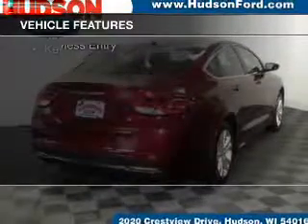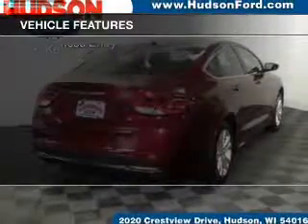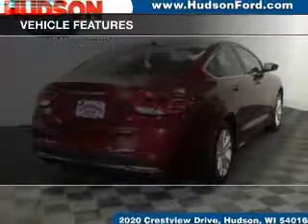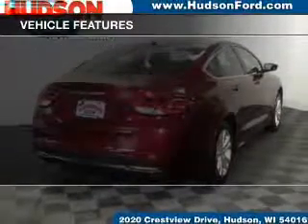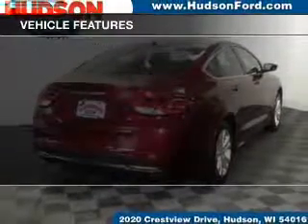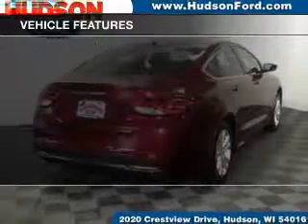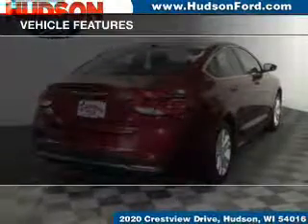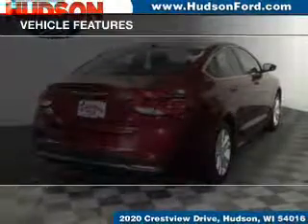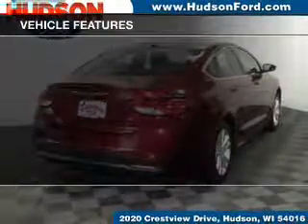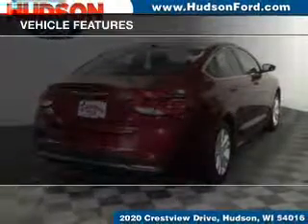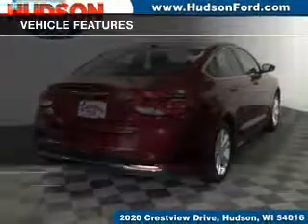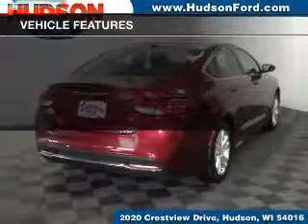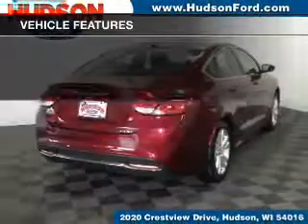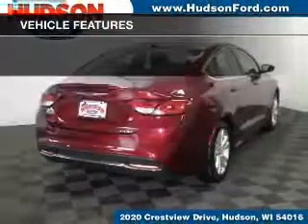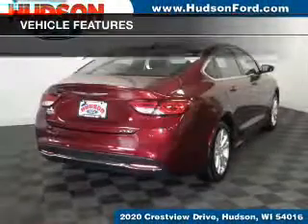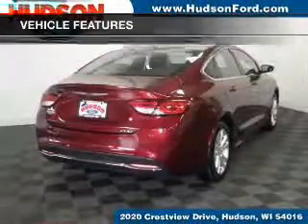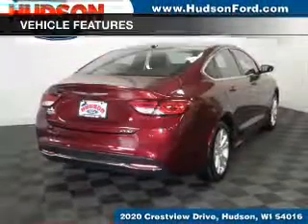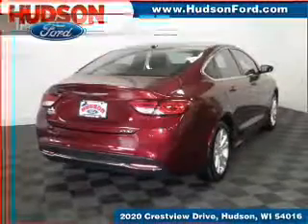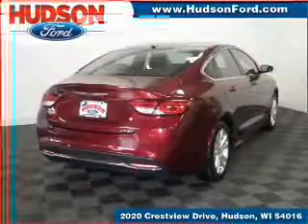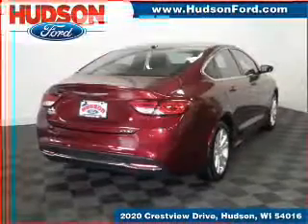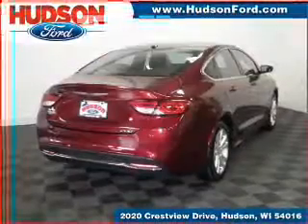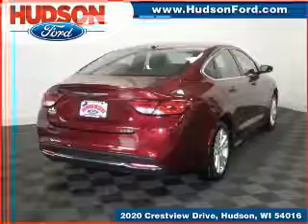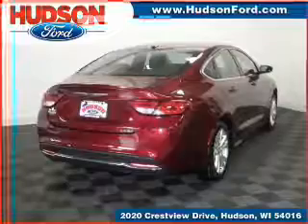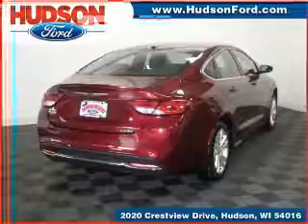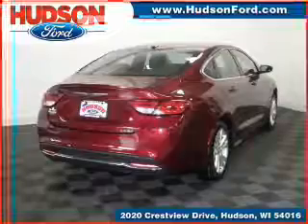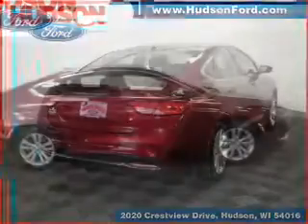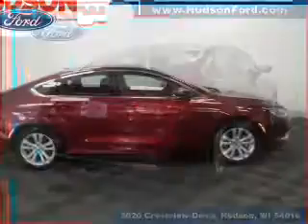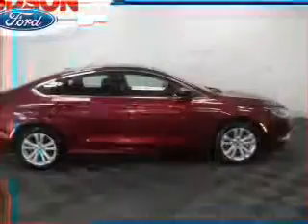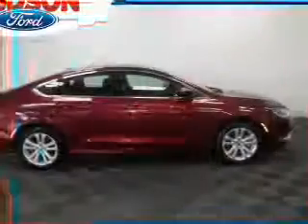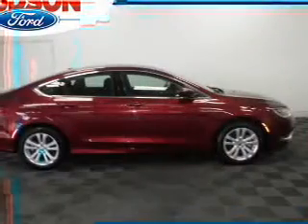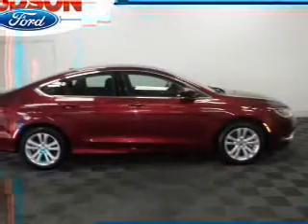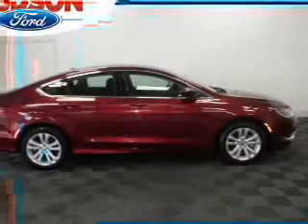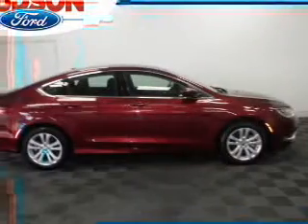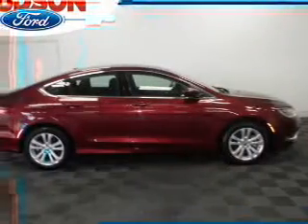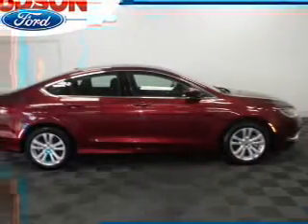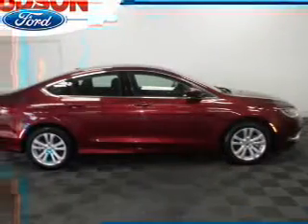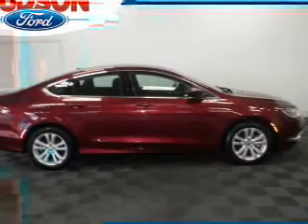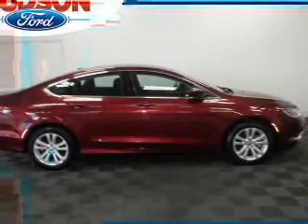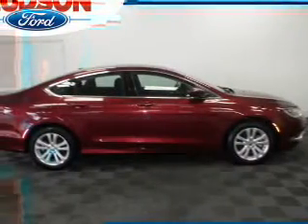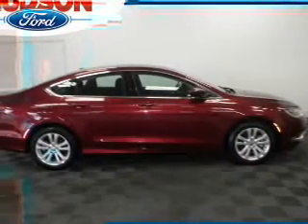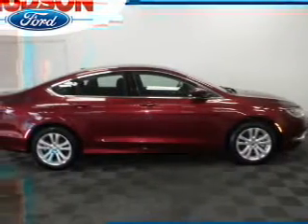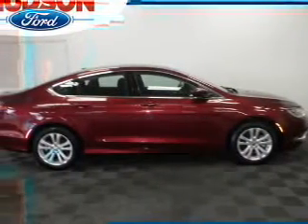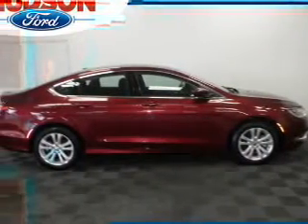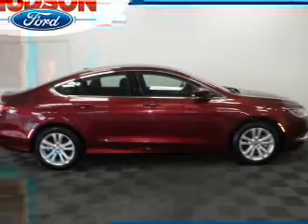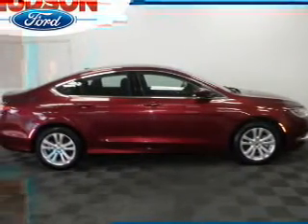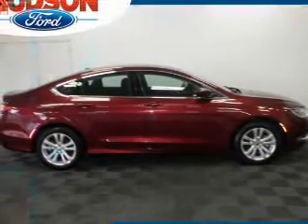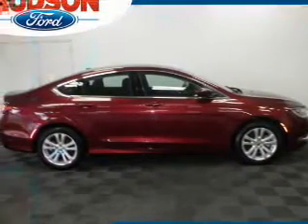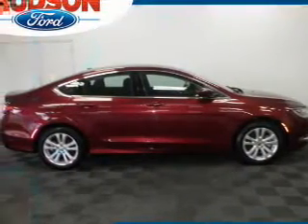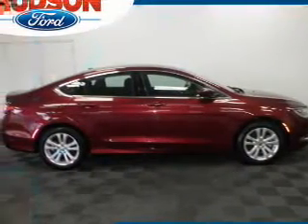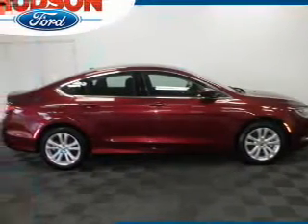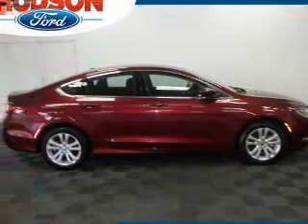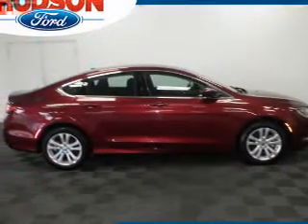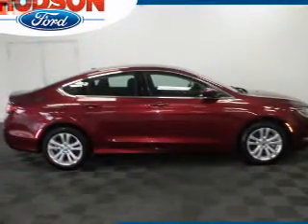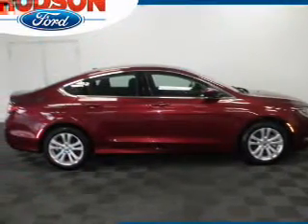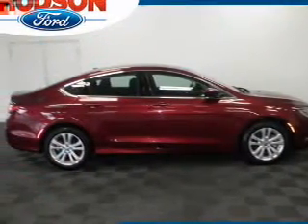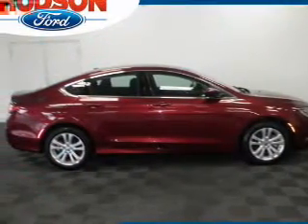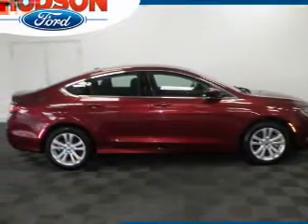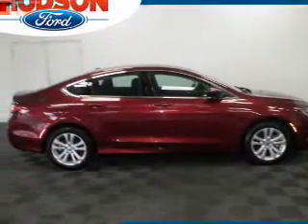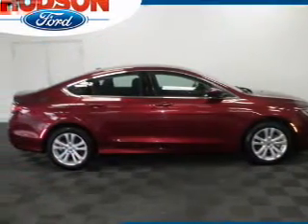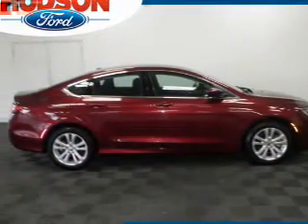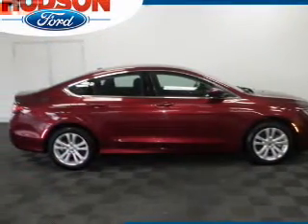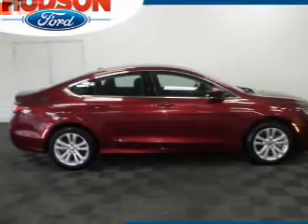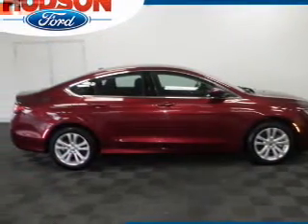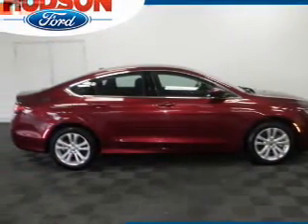Additional features include aluminum rims, a tilt and telescopic steering wheel, an alarm system, cruise control, and keyless entry.